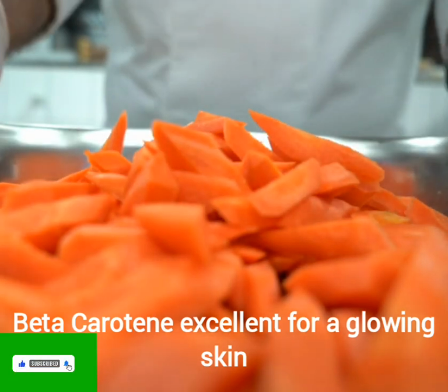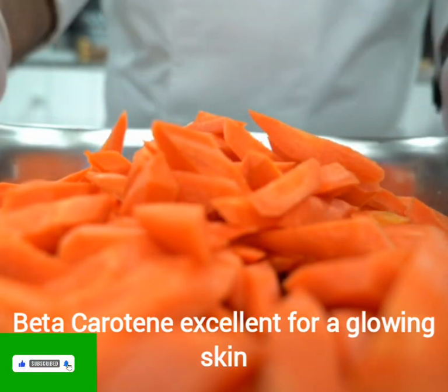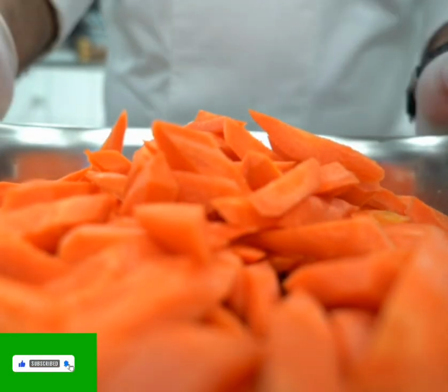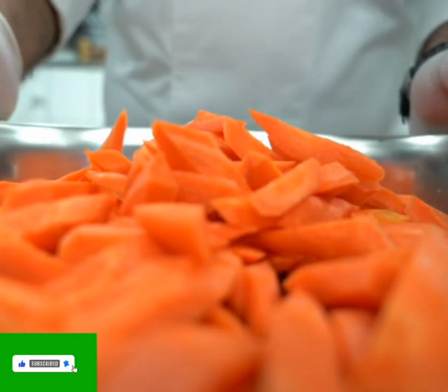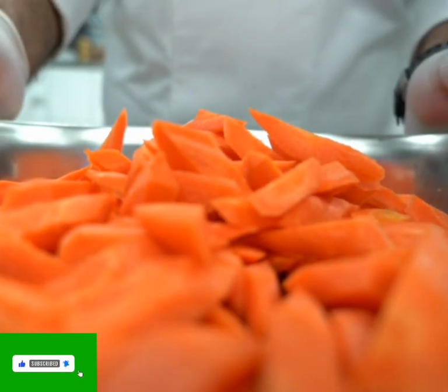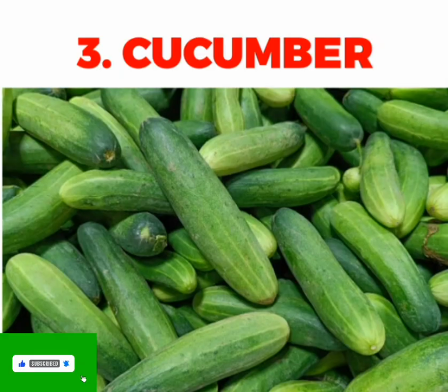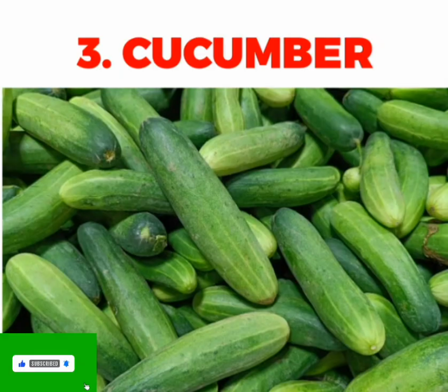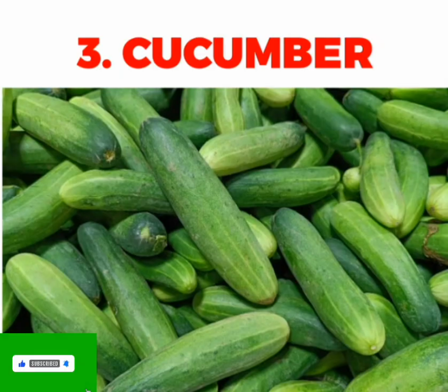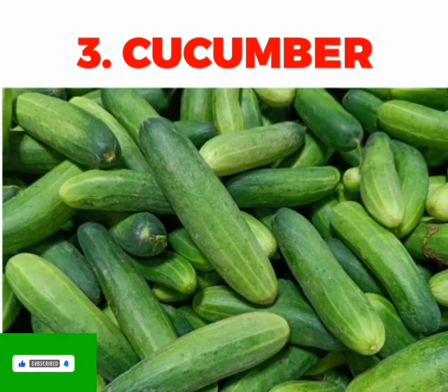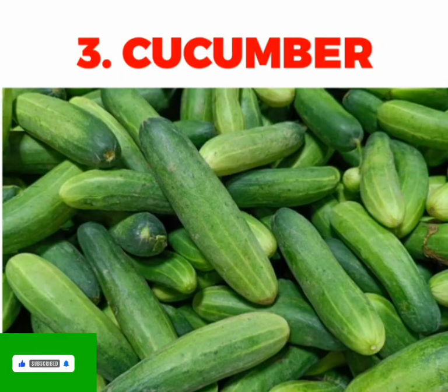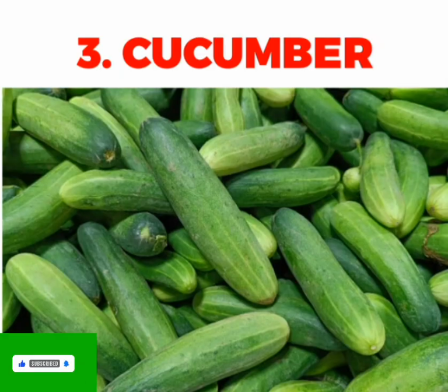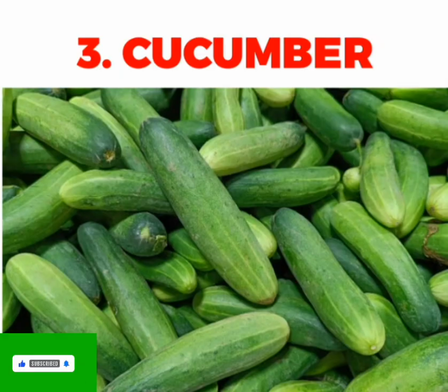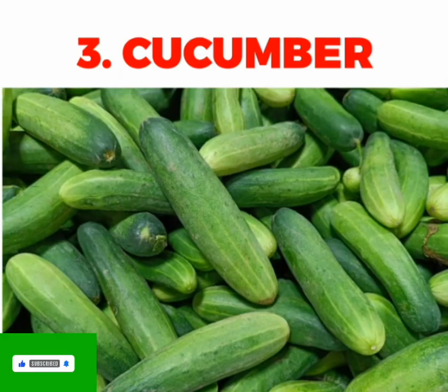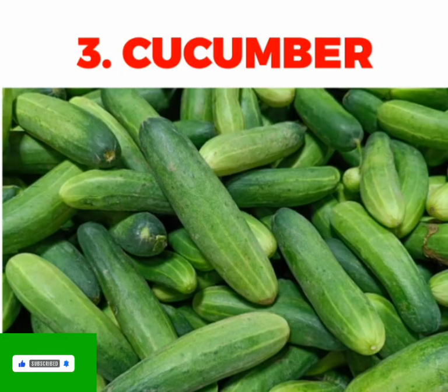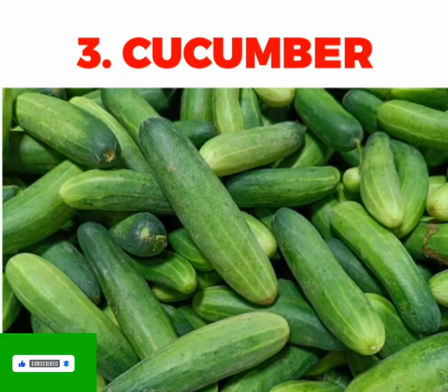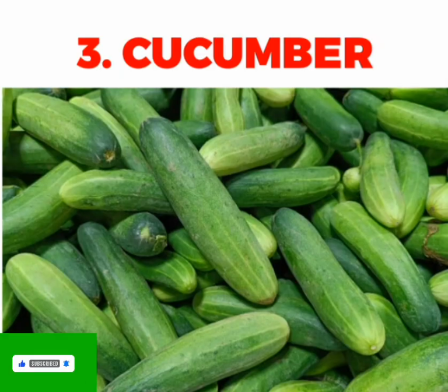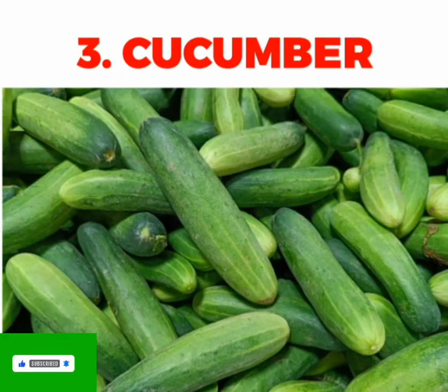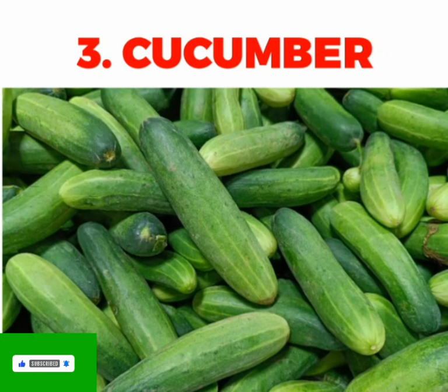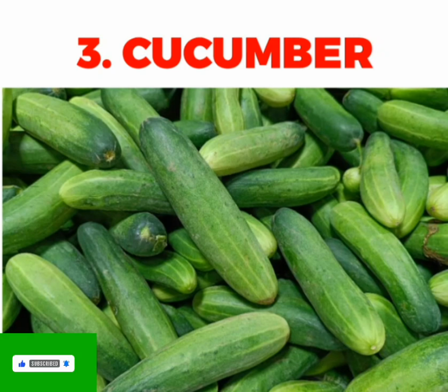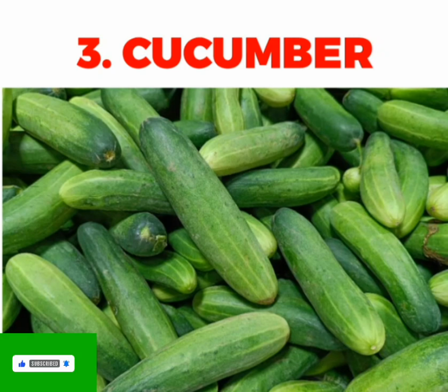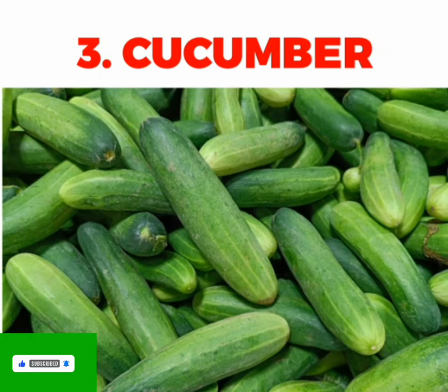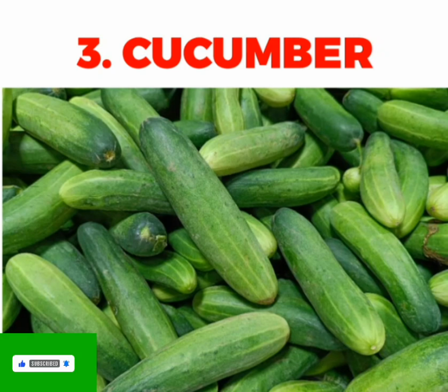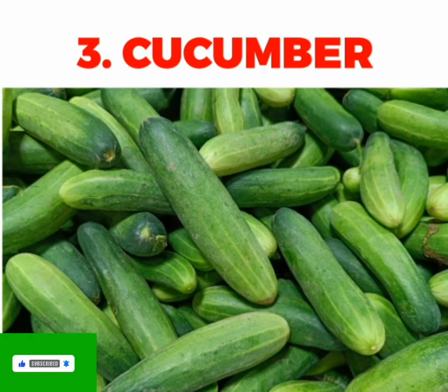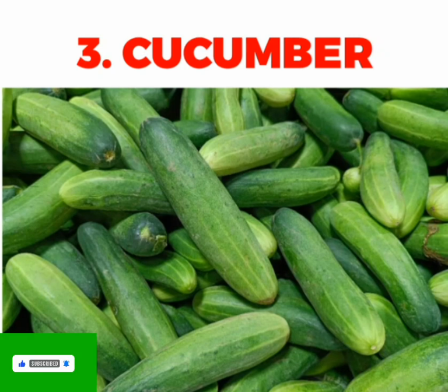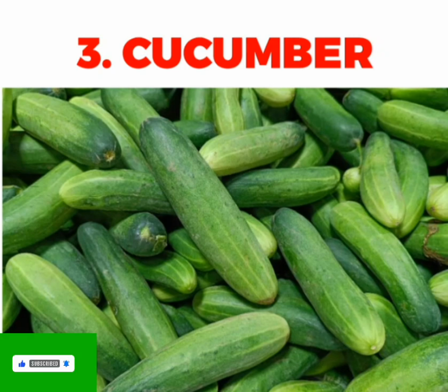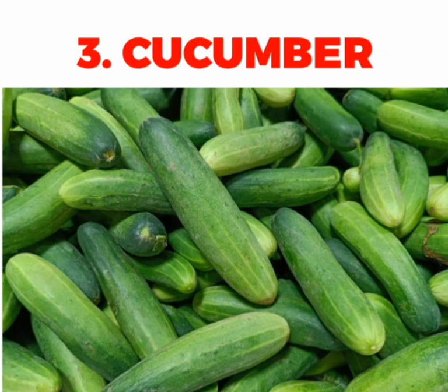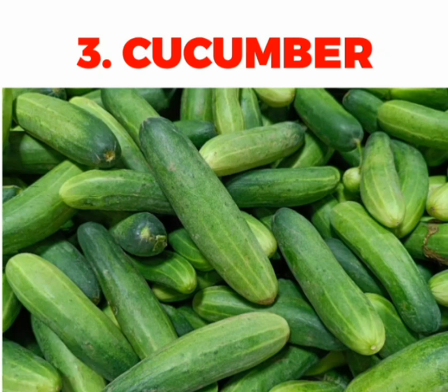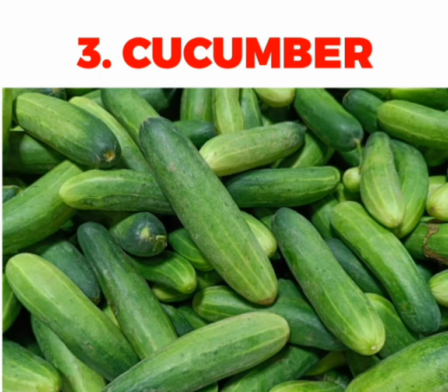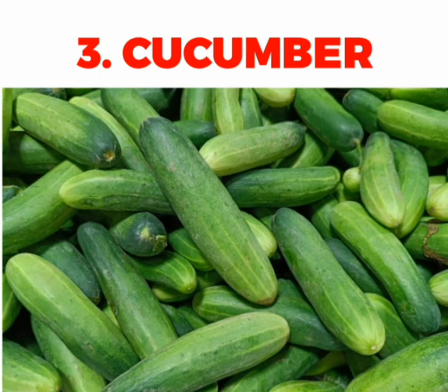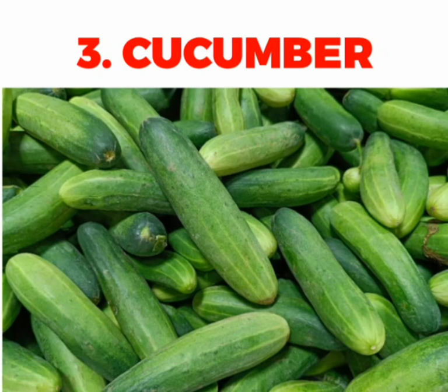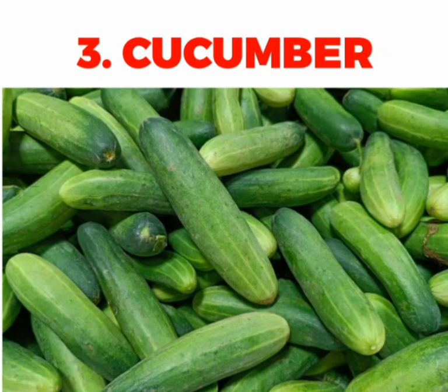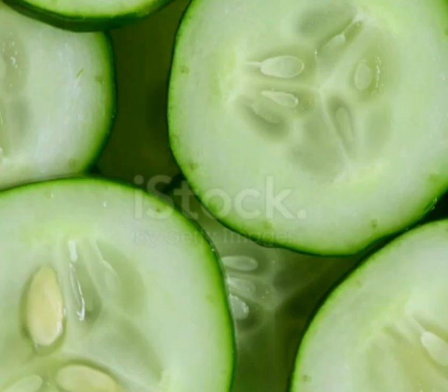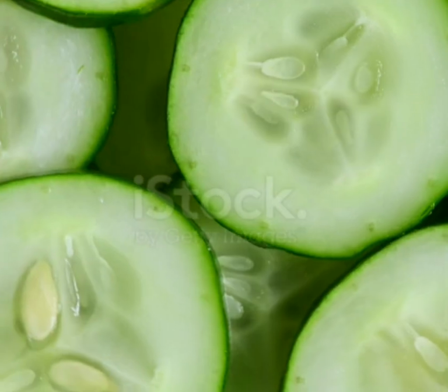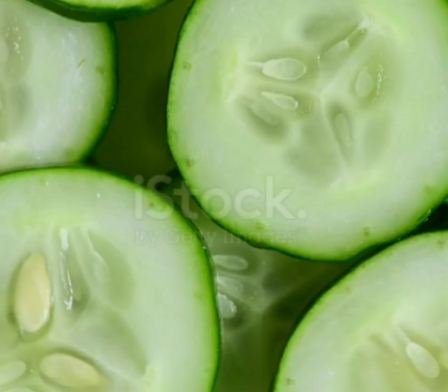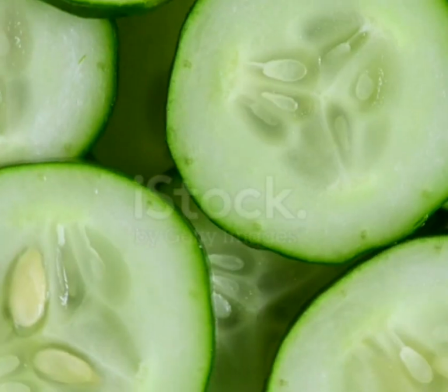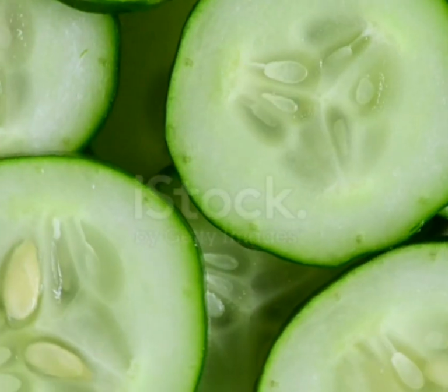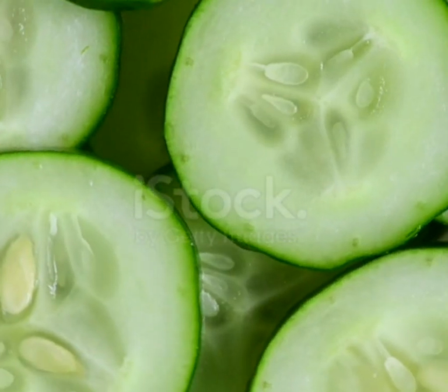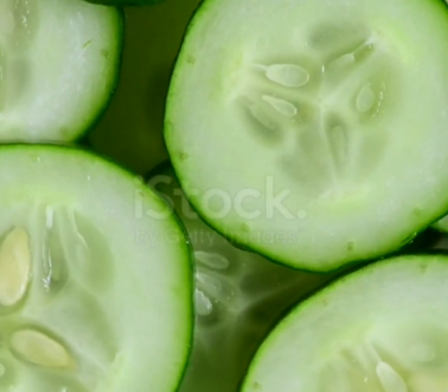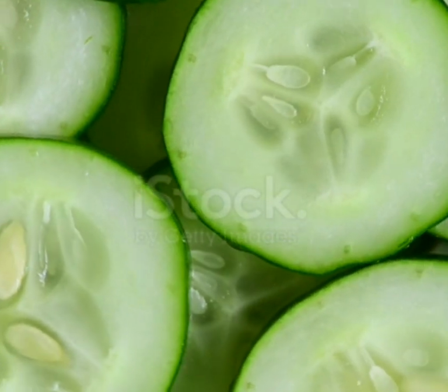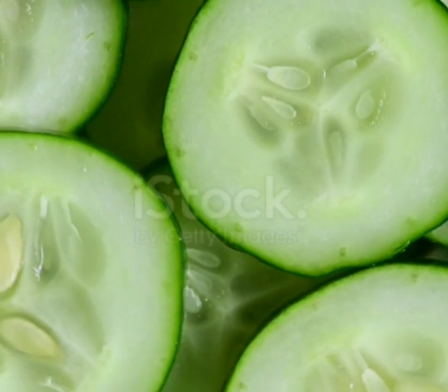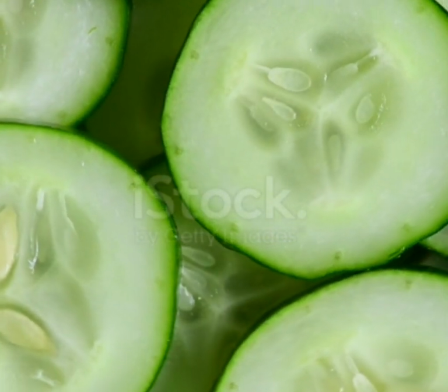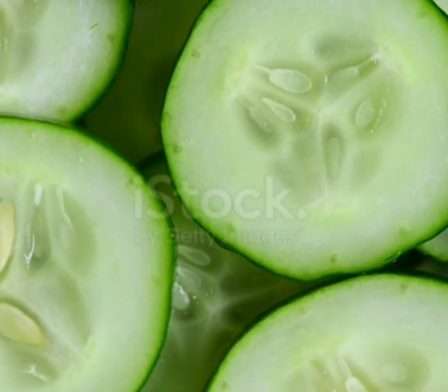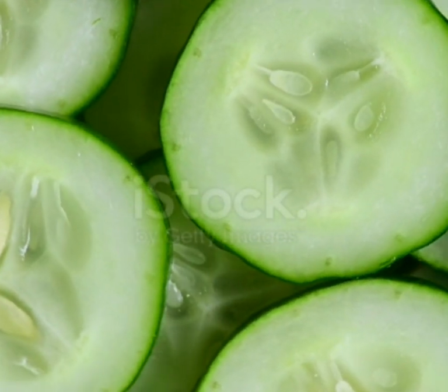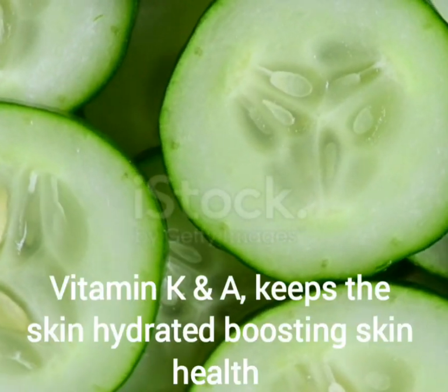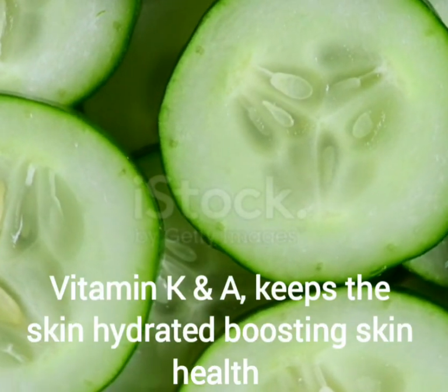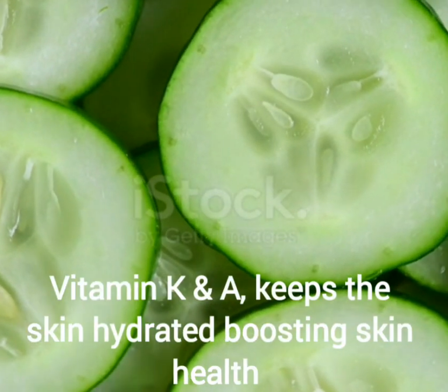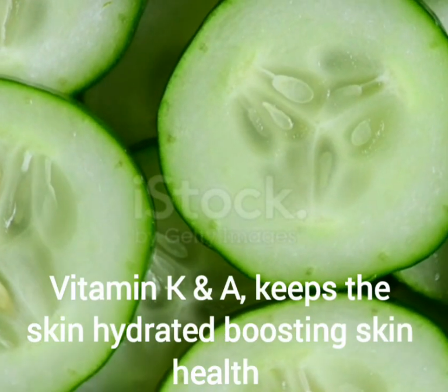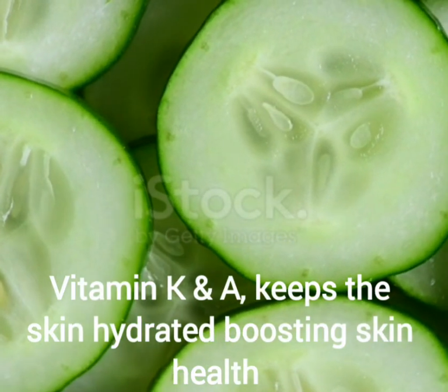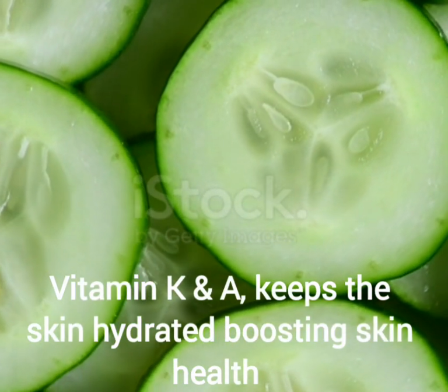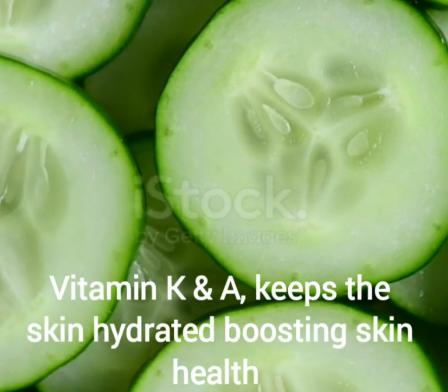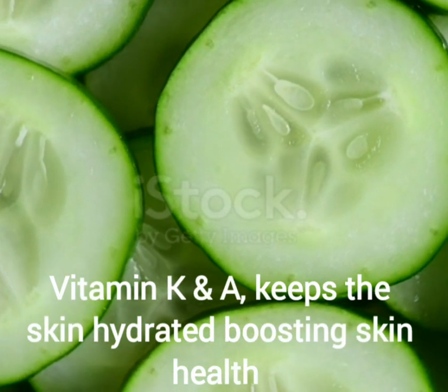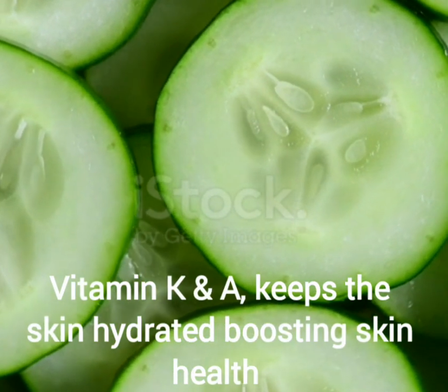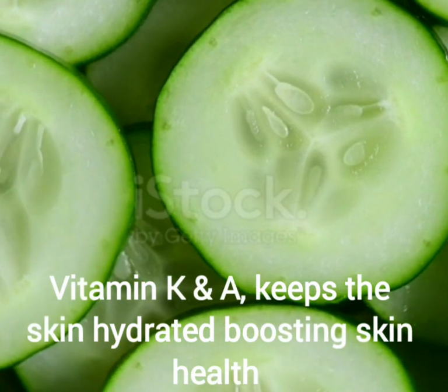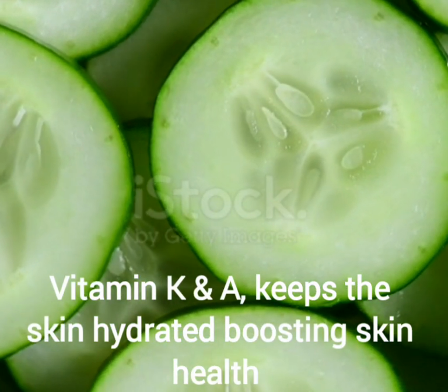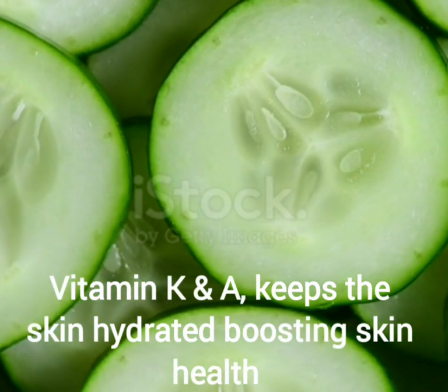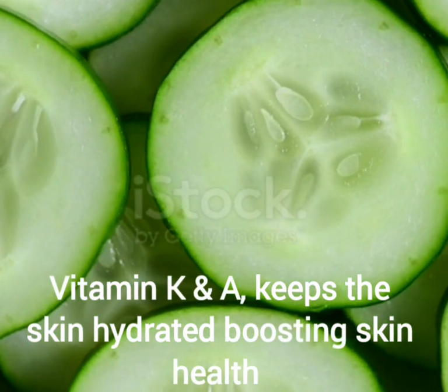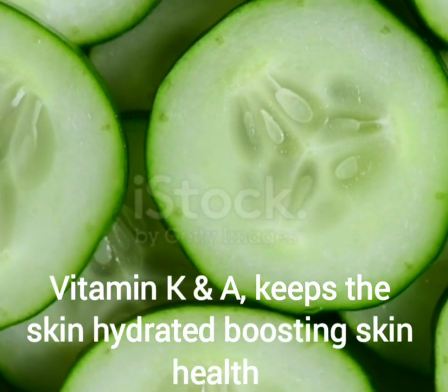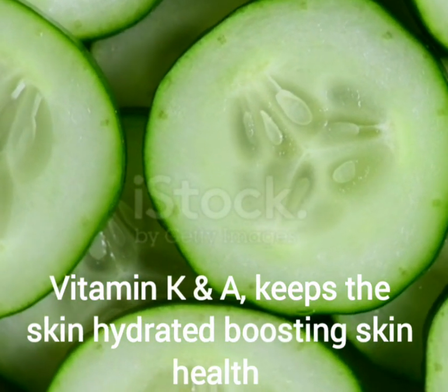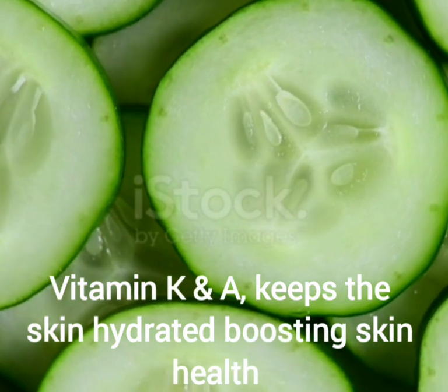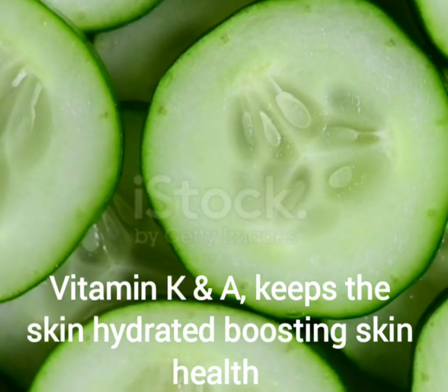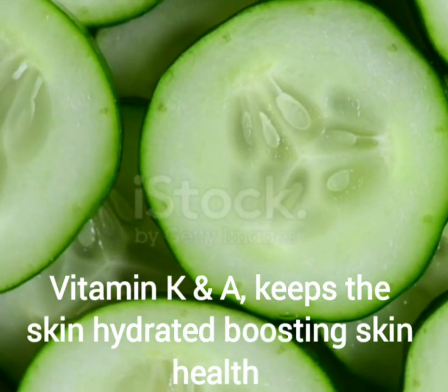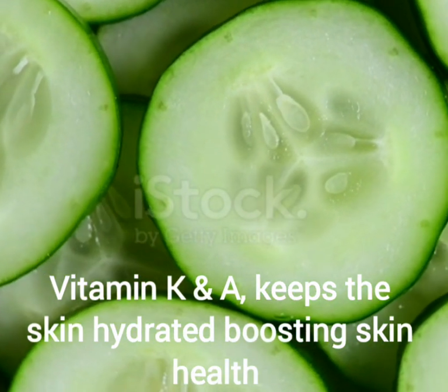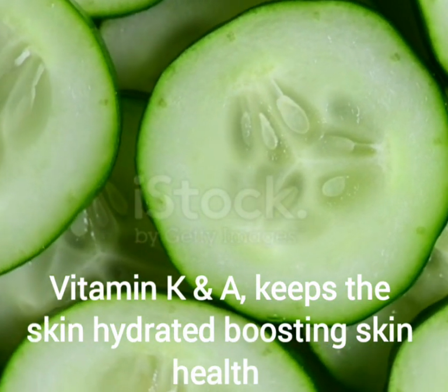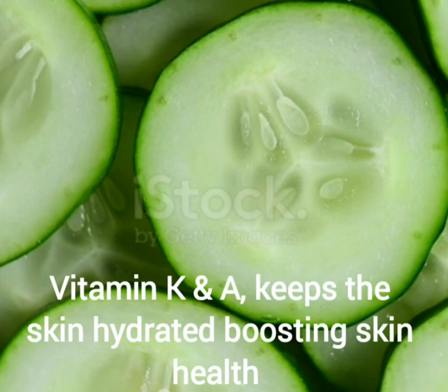Then we'll go for cucumber. Cucumber keeps you hydrated, contains vitamin K and A, boosting skin health.